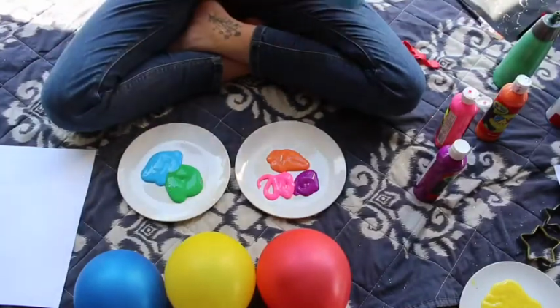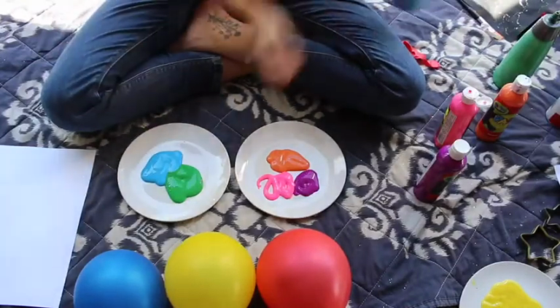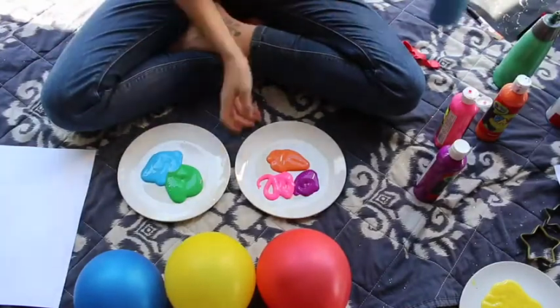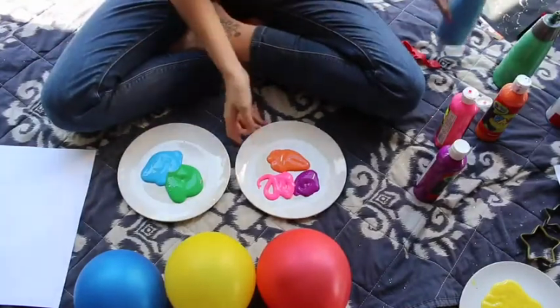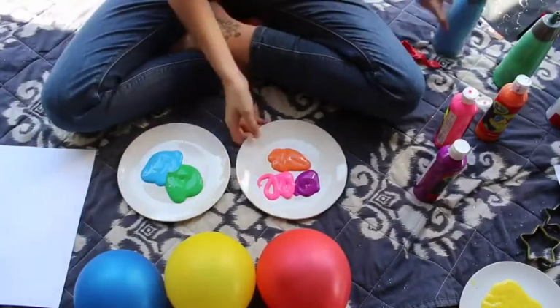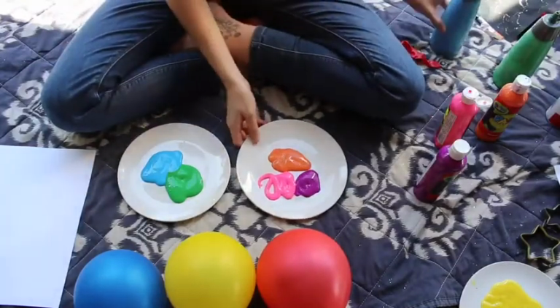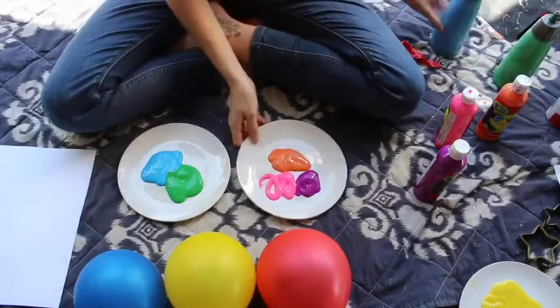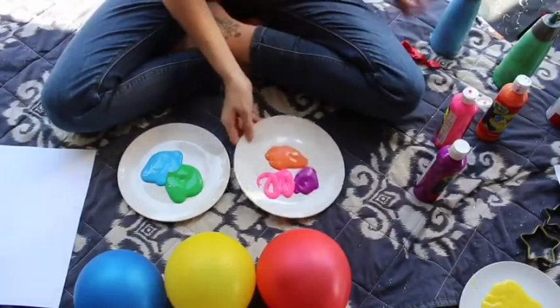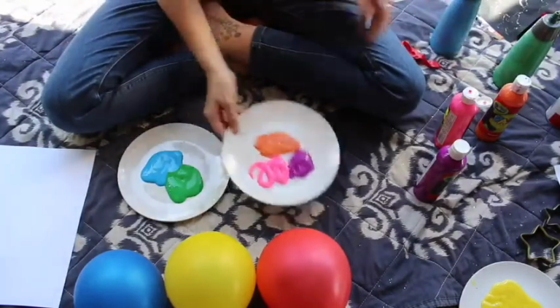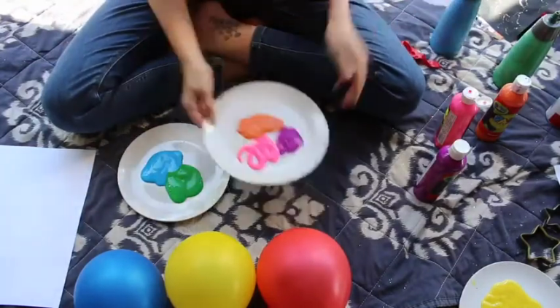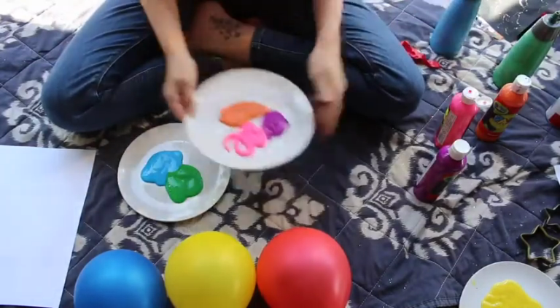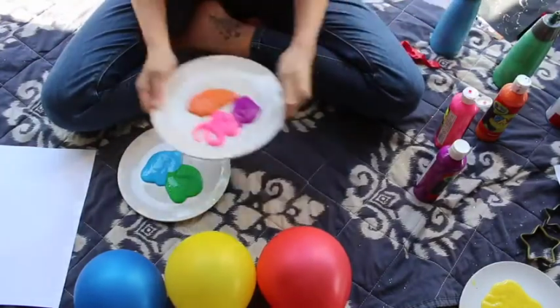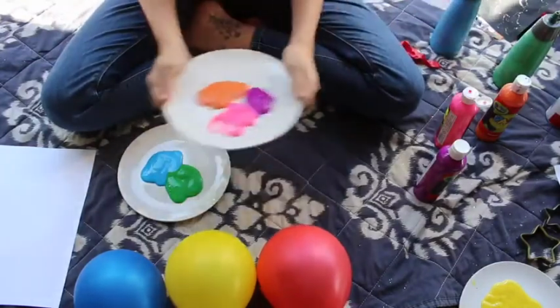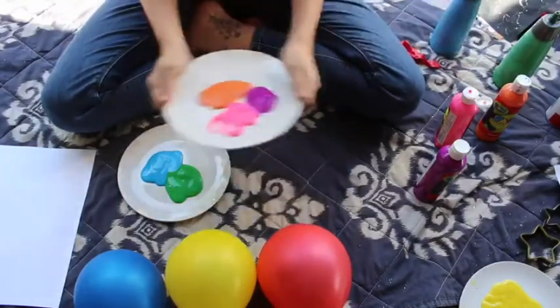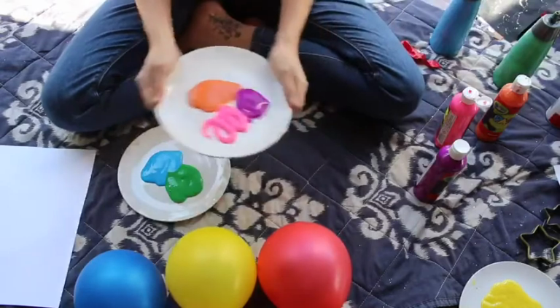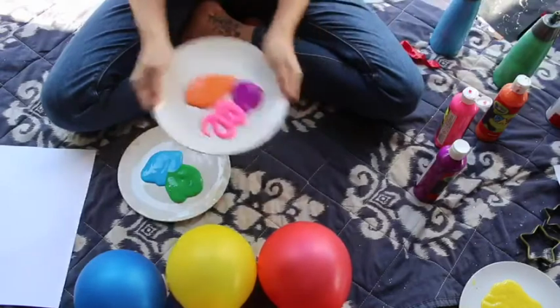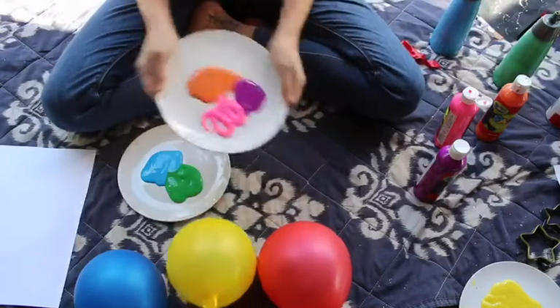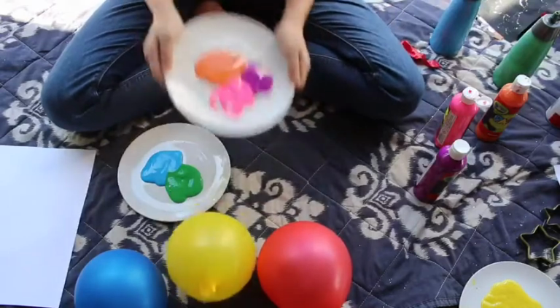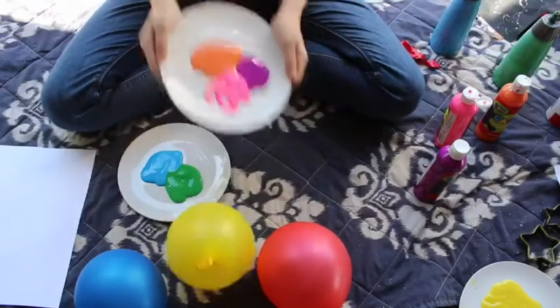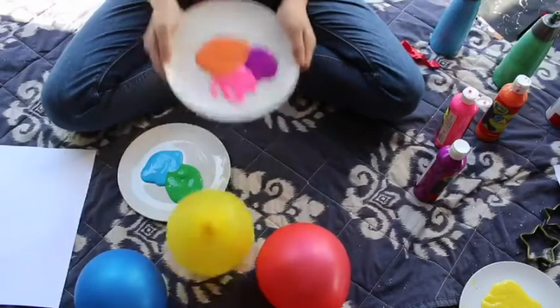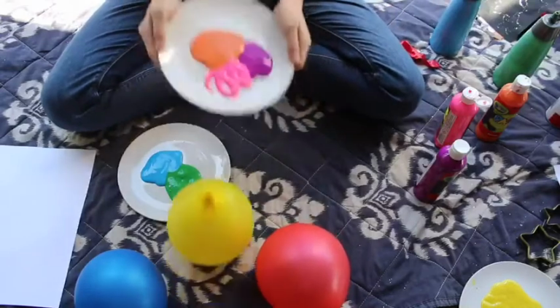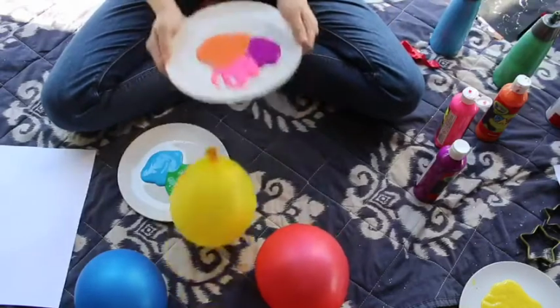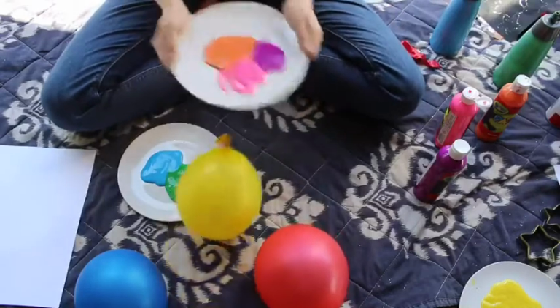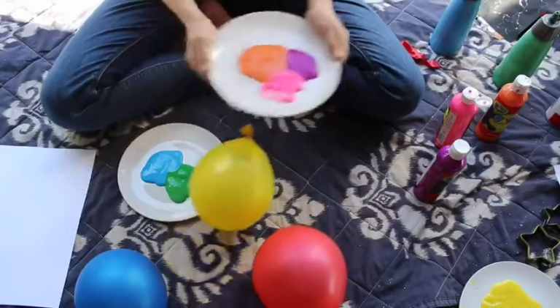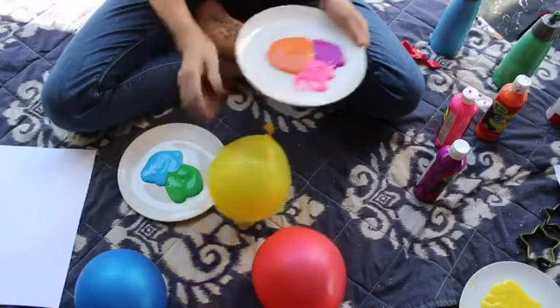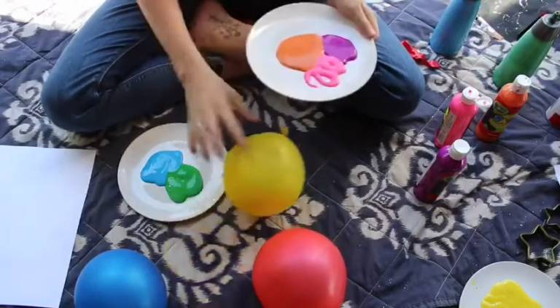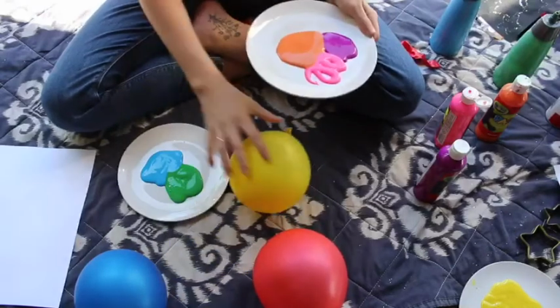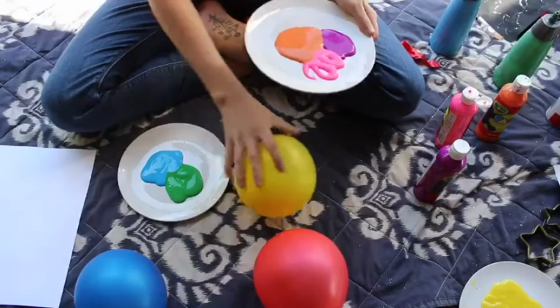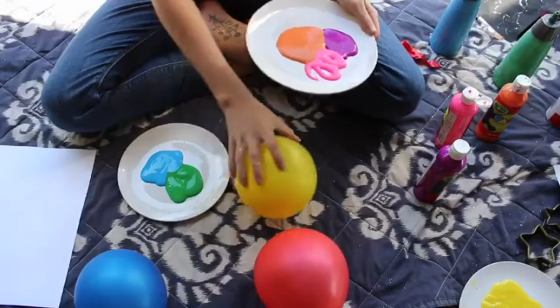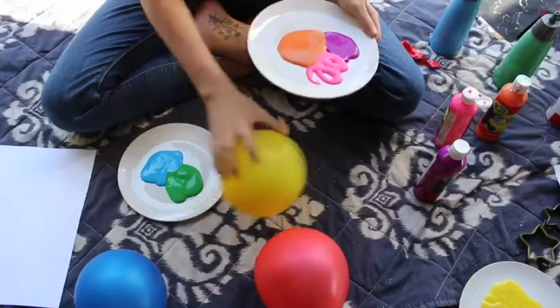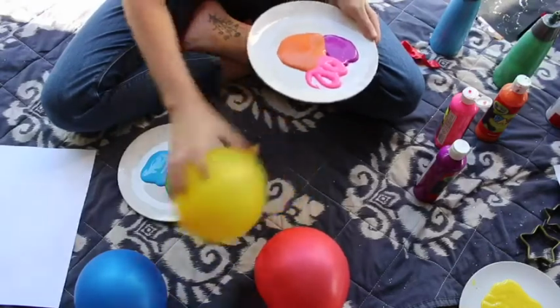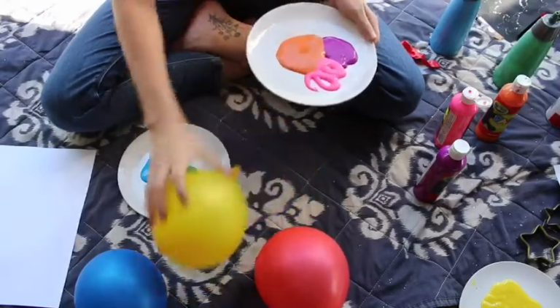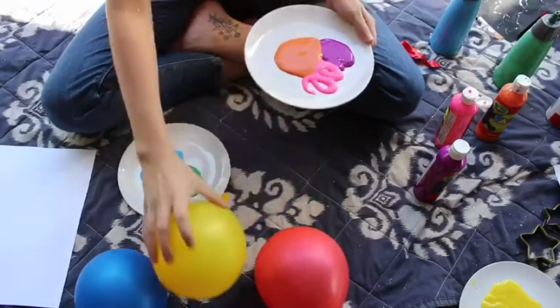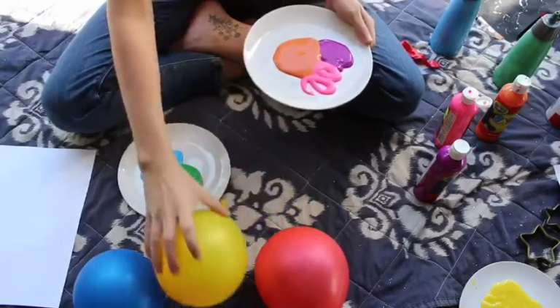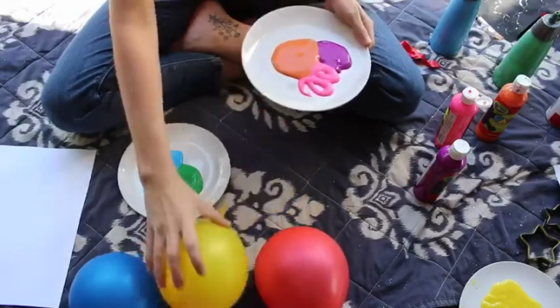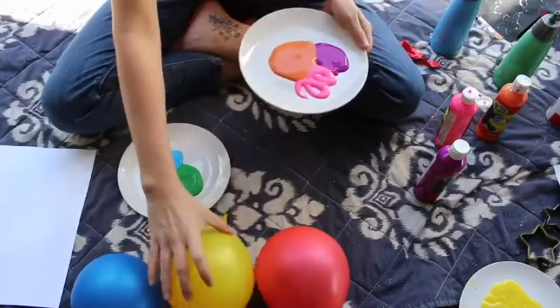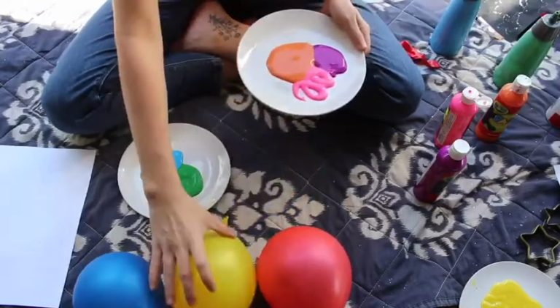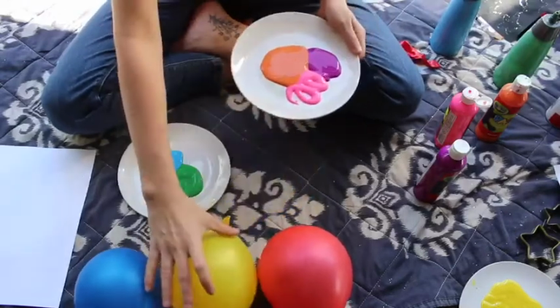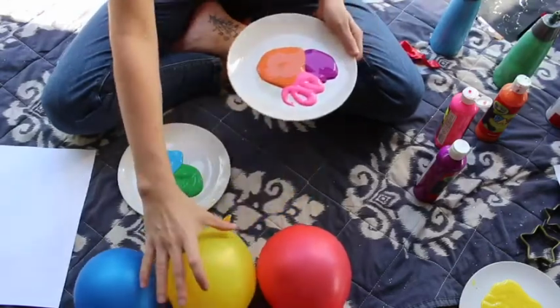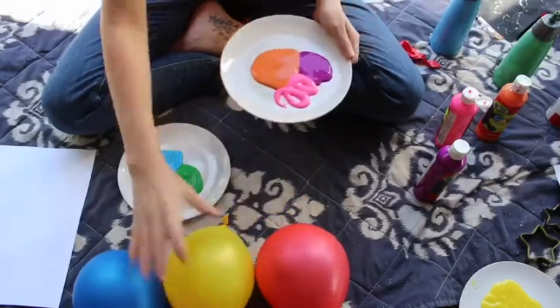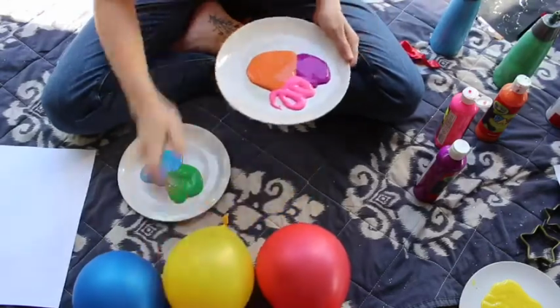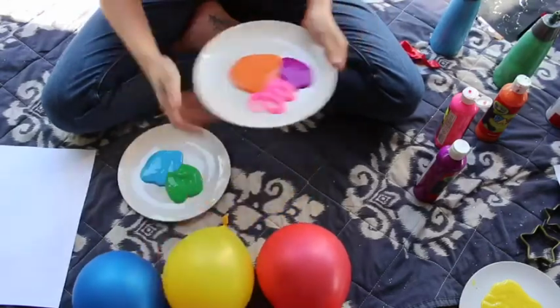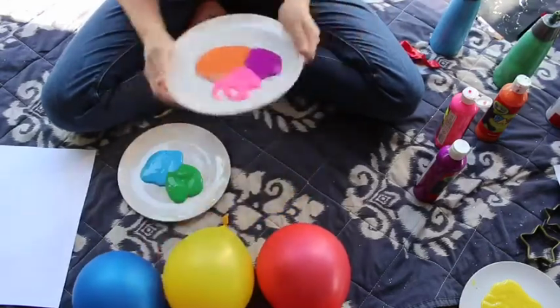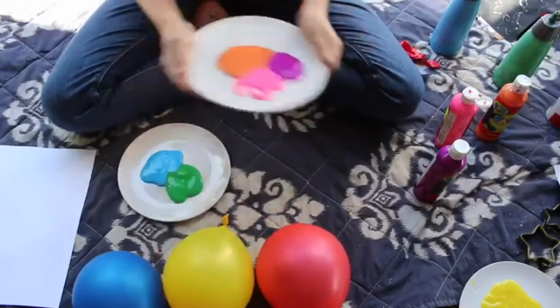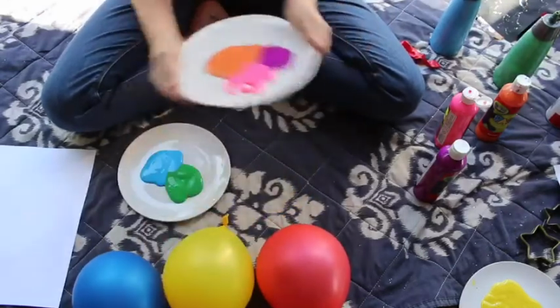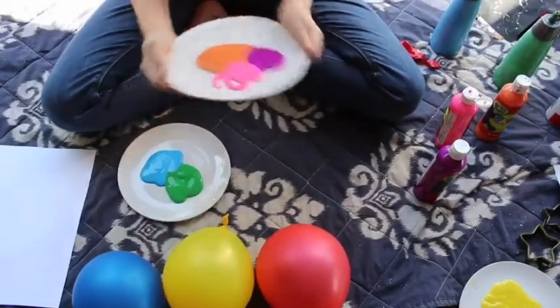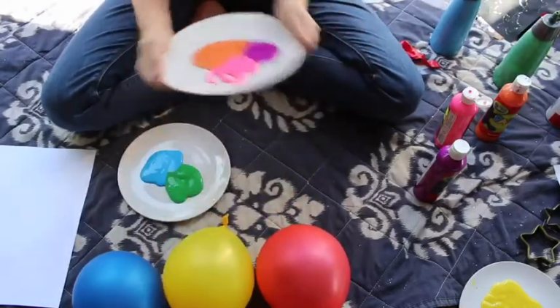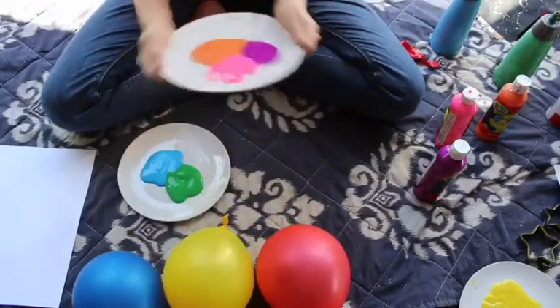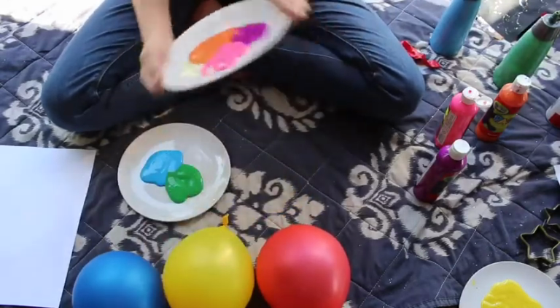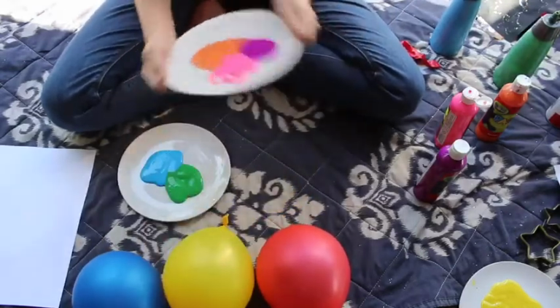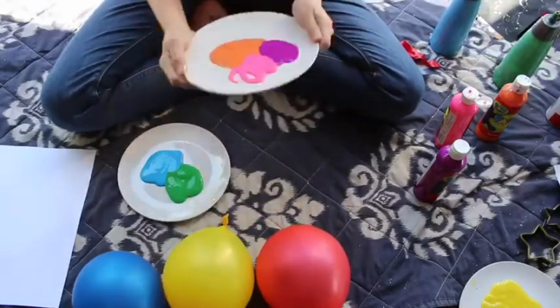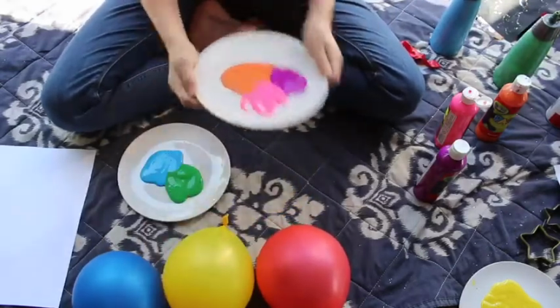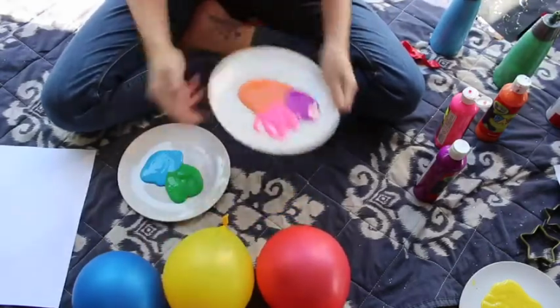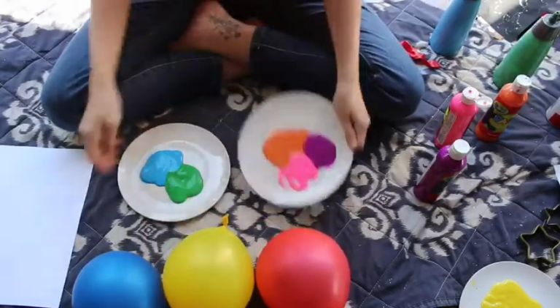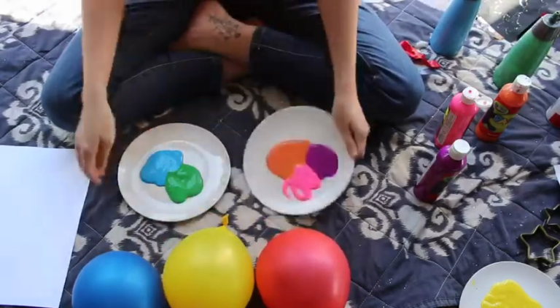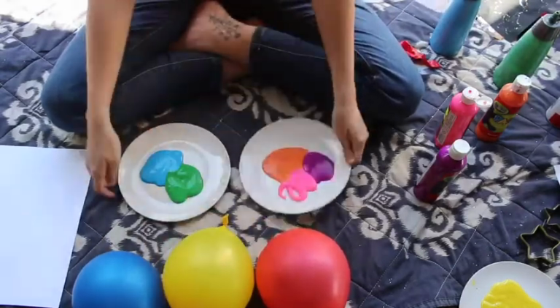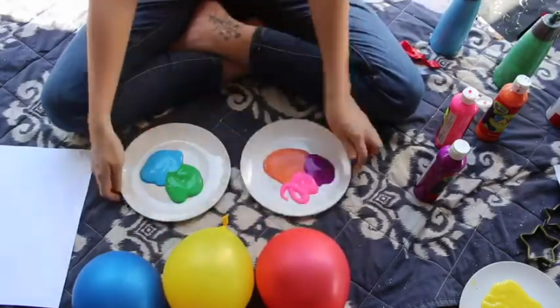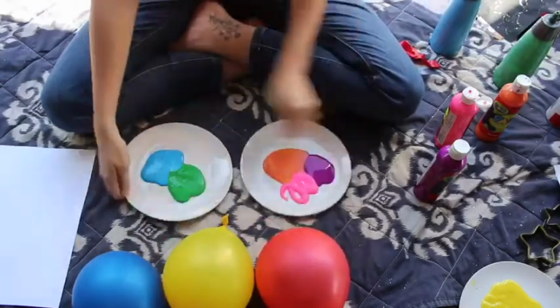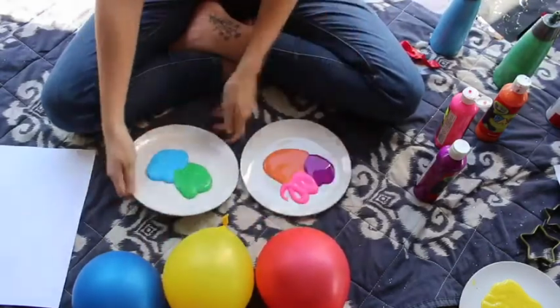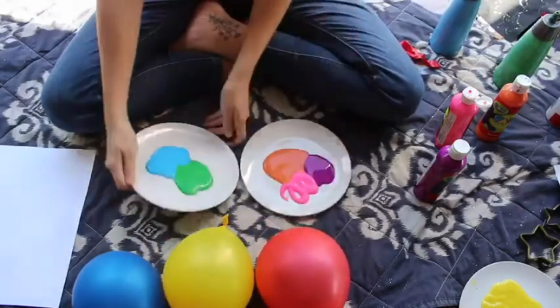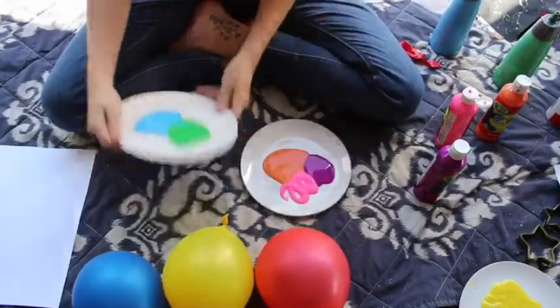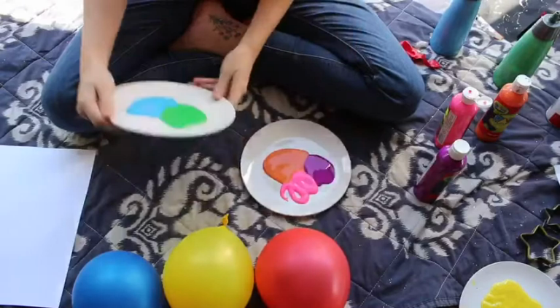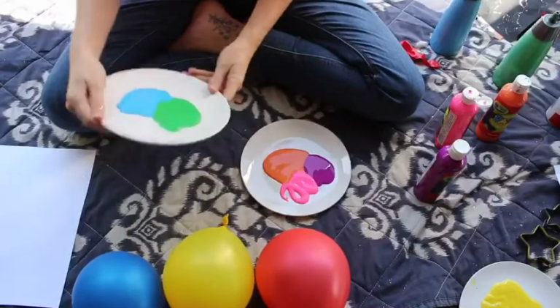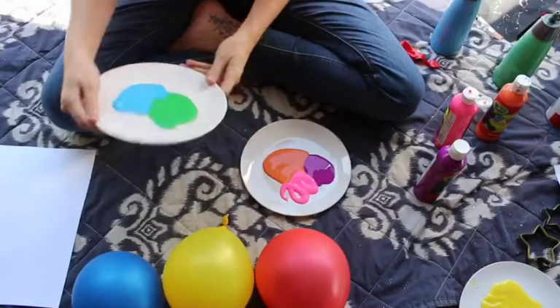I'm going to get the plates and give them a little shake — oops, my balloon is flying away — a little shake to mix them all together.